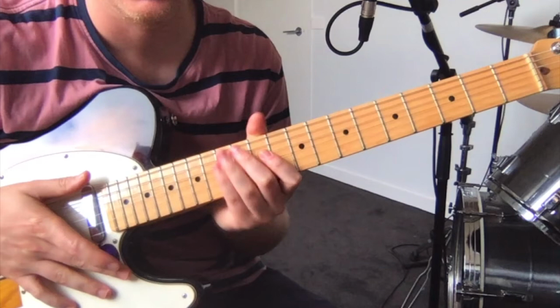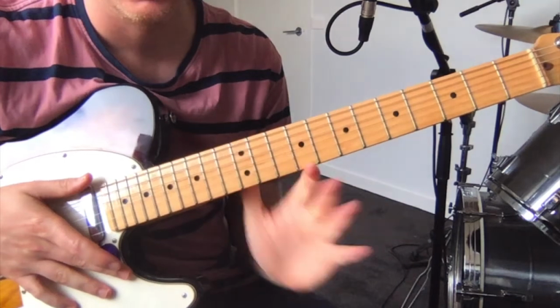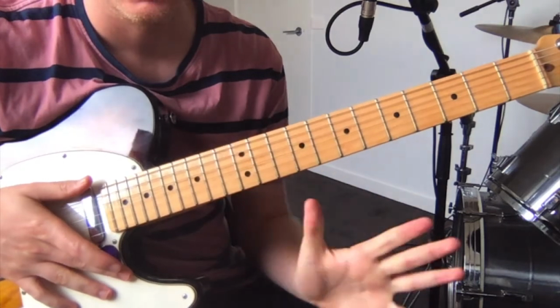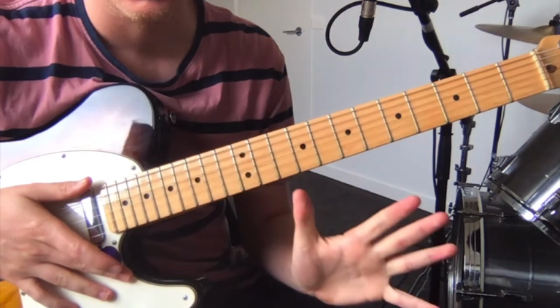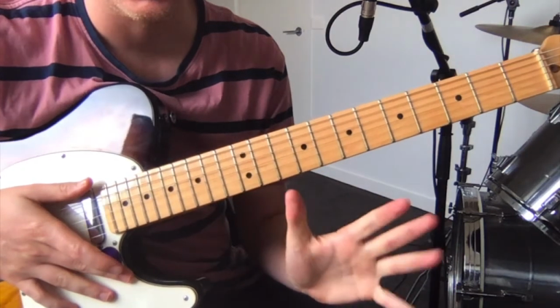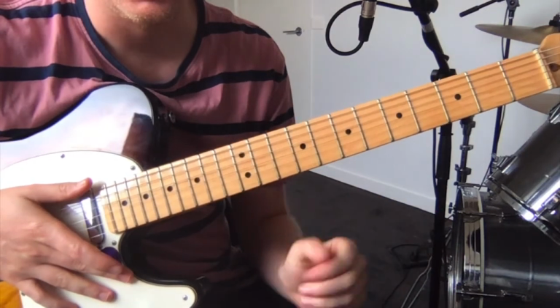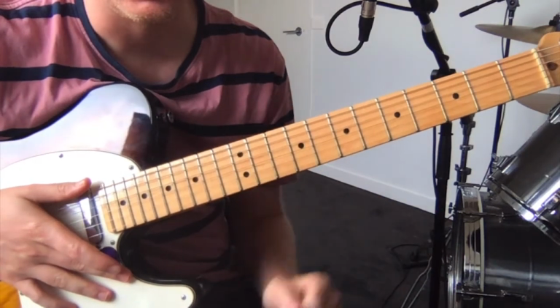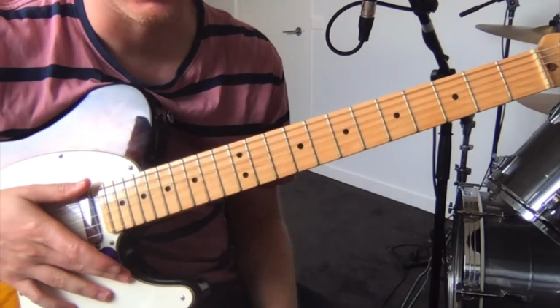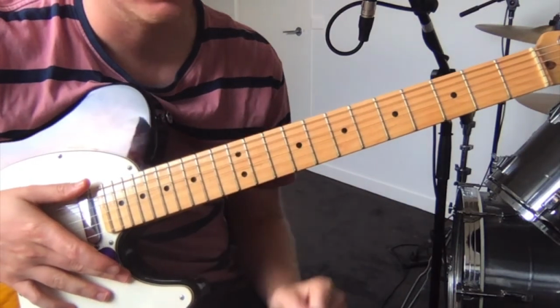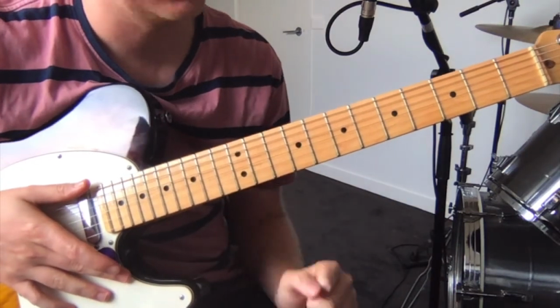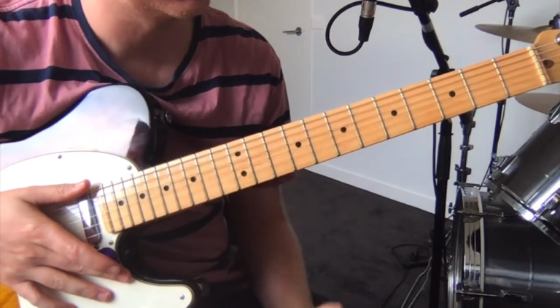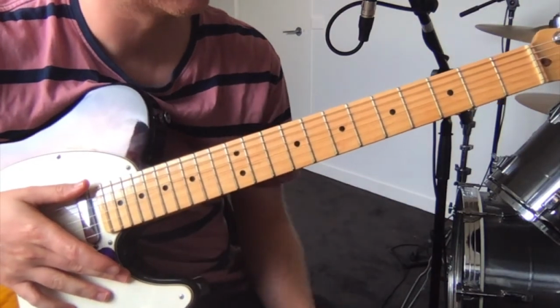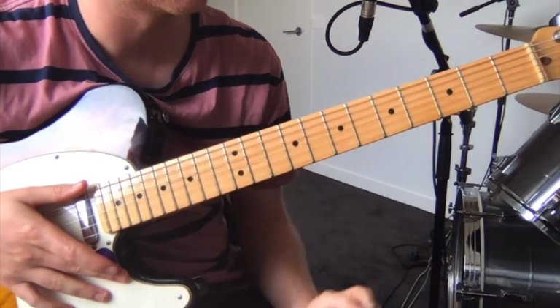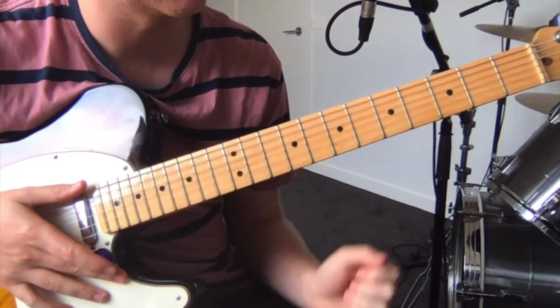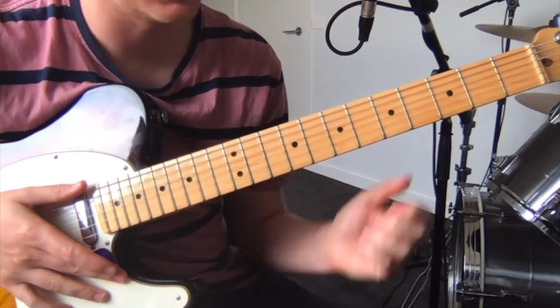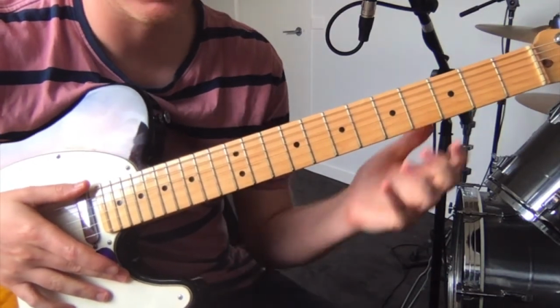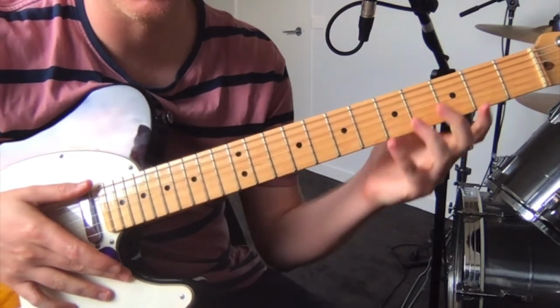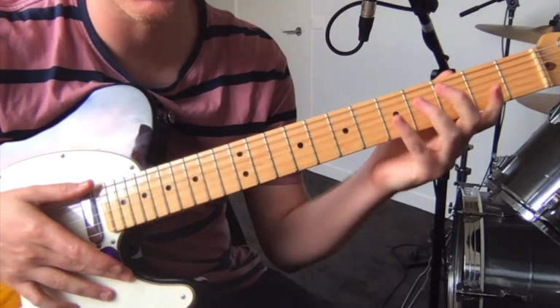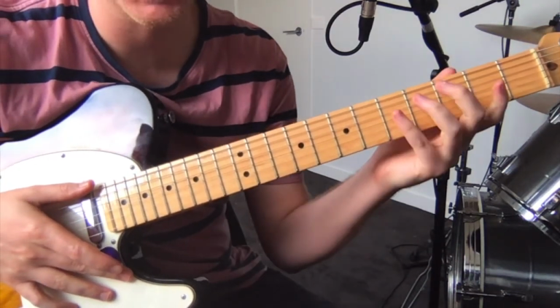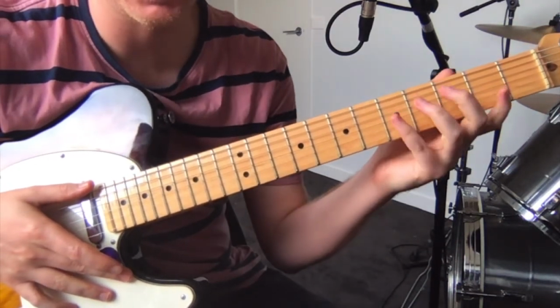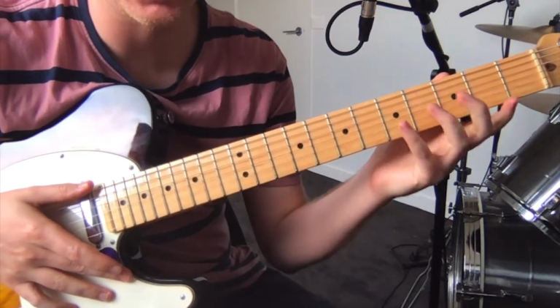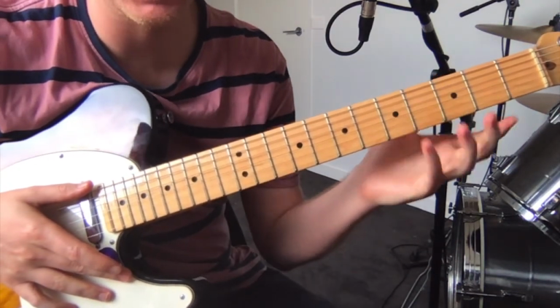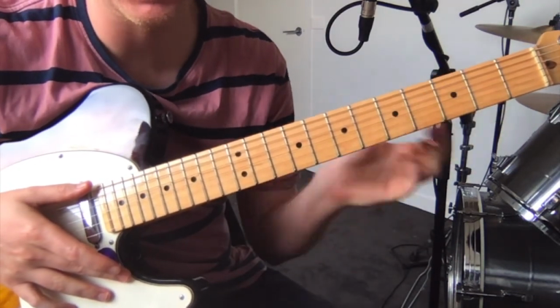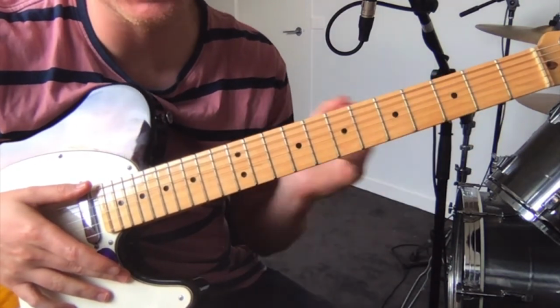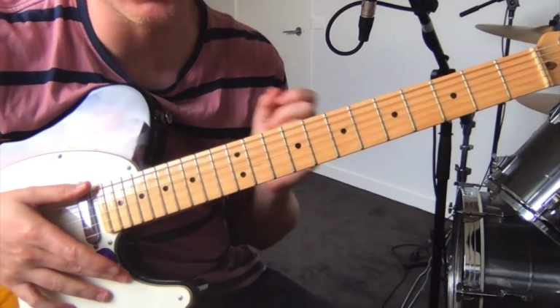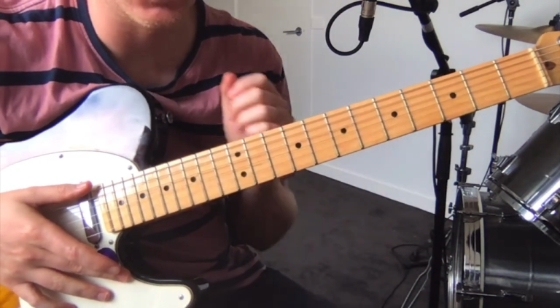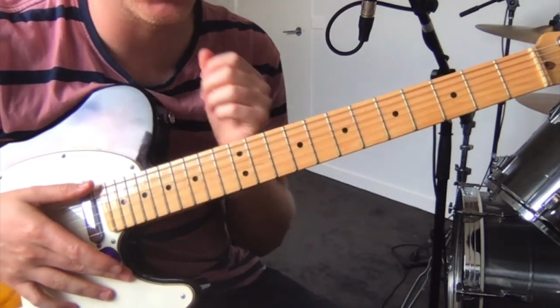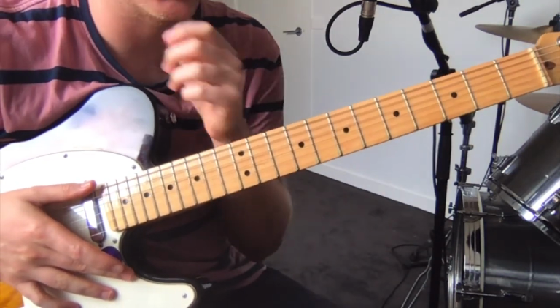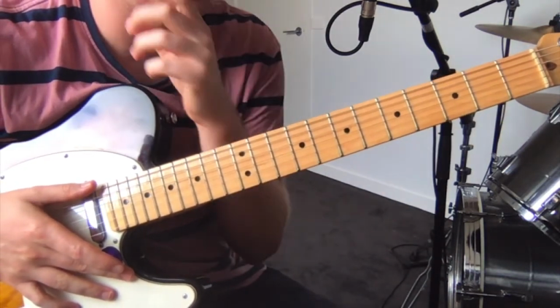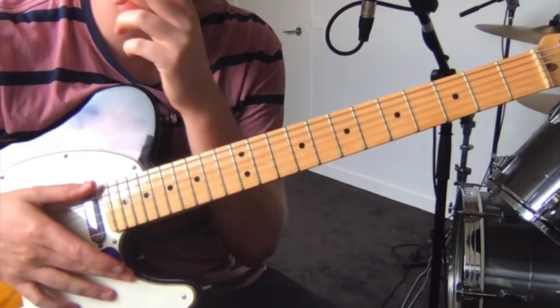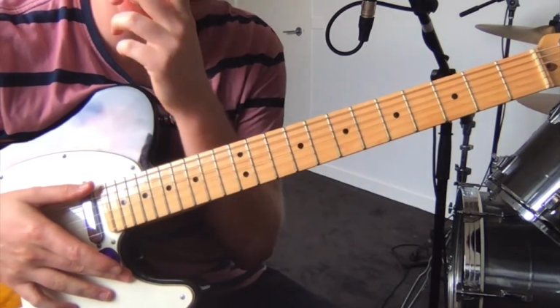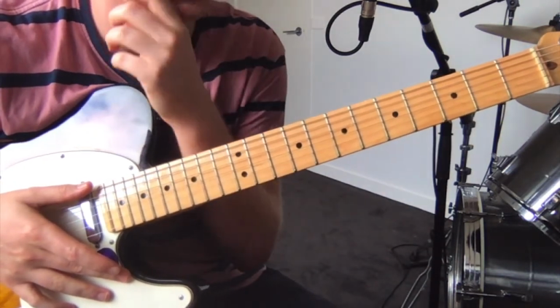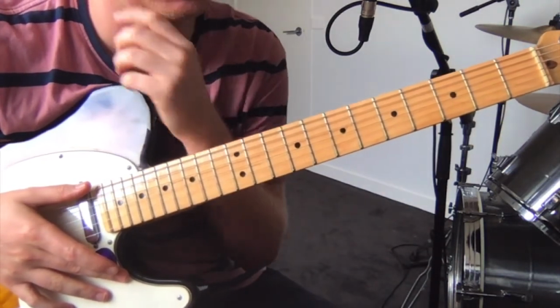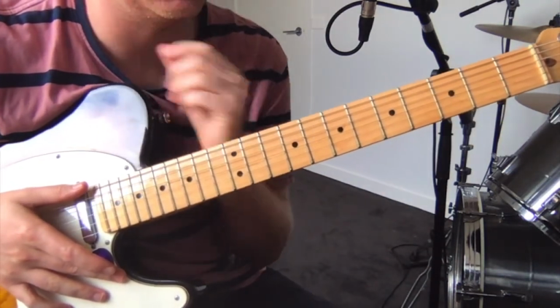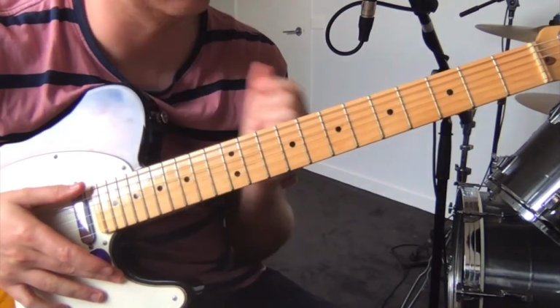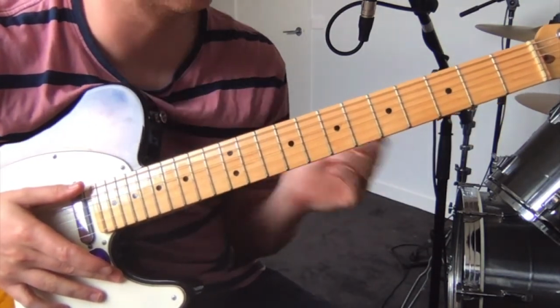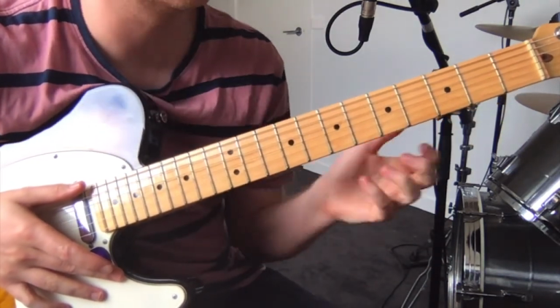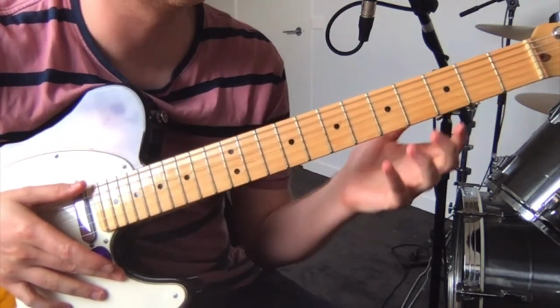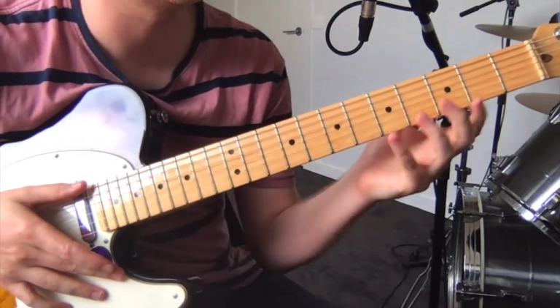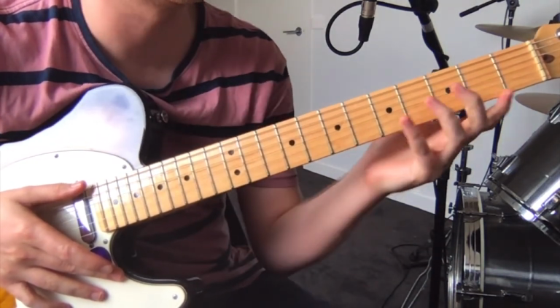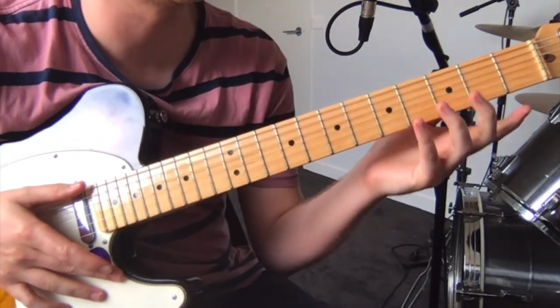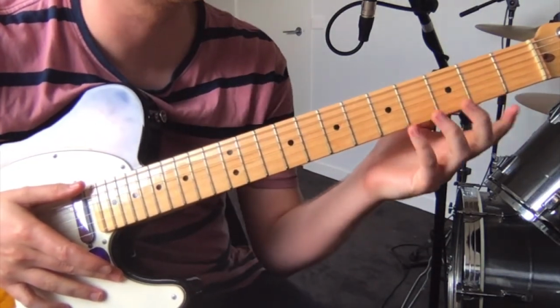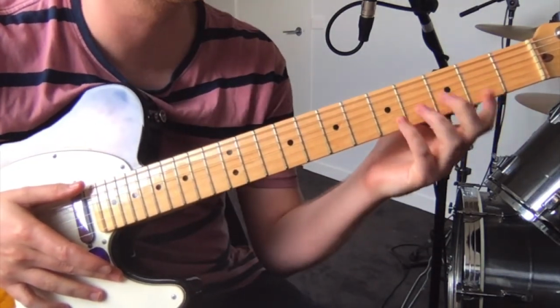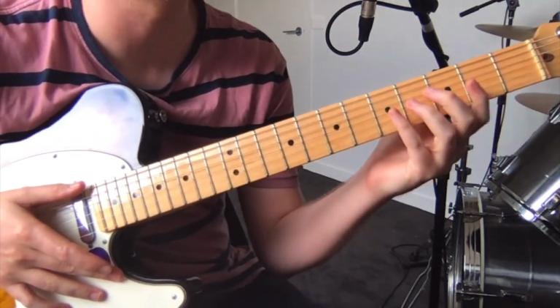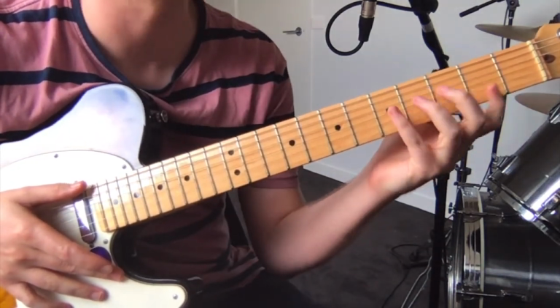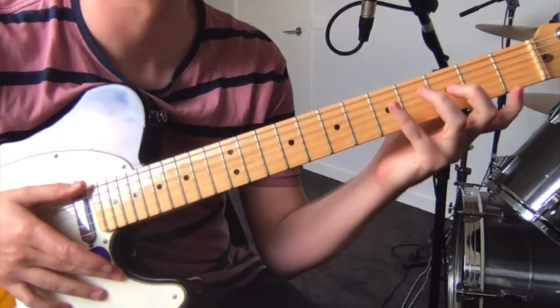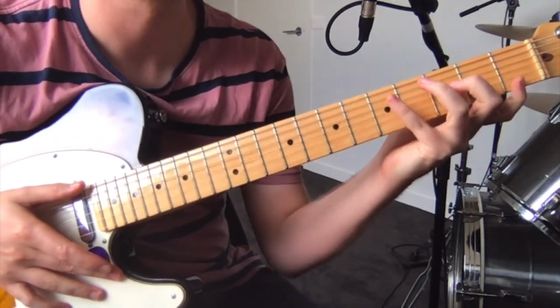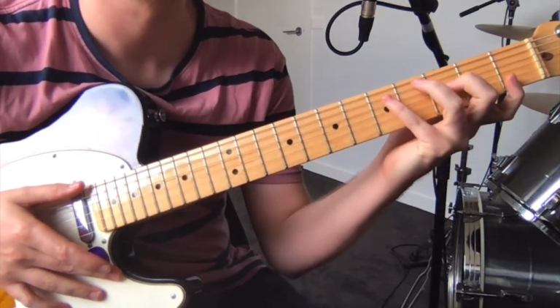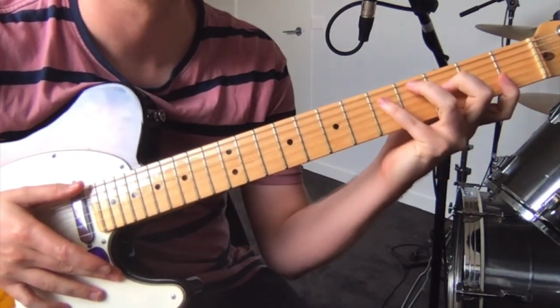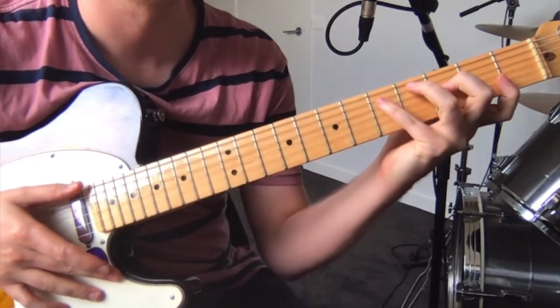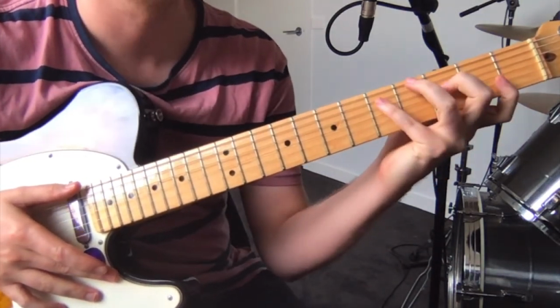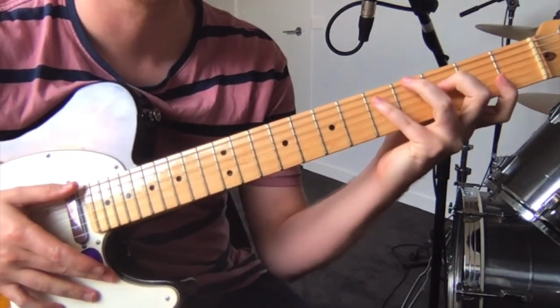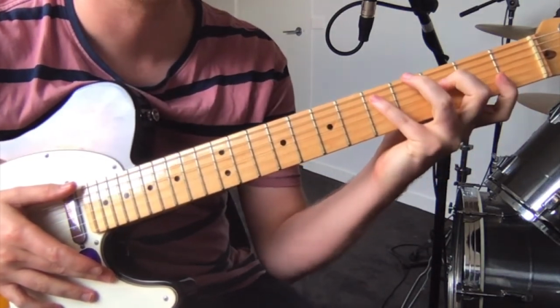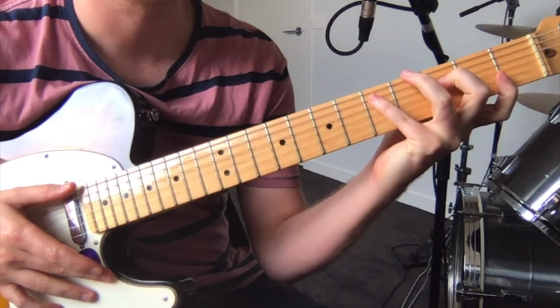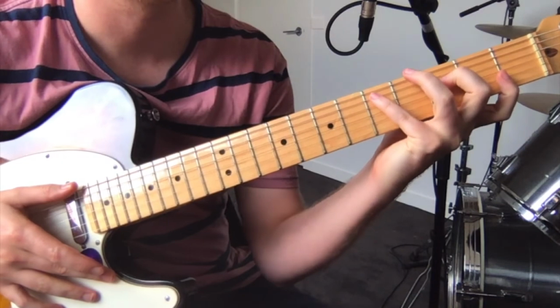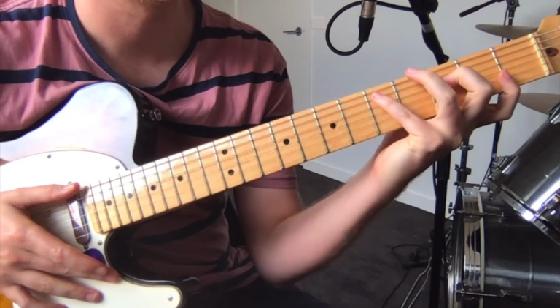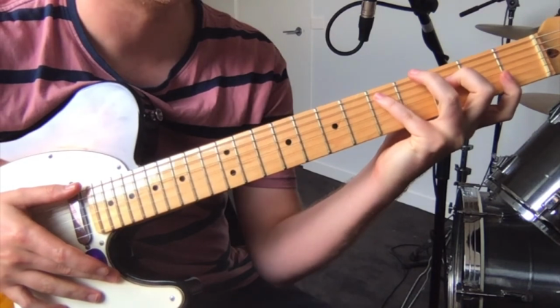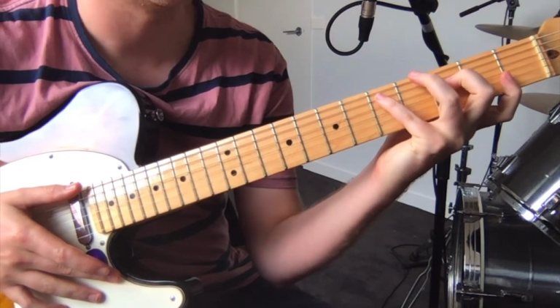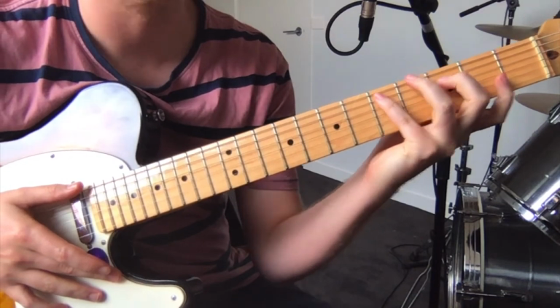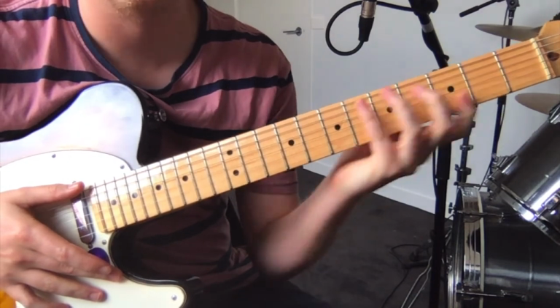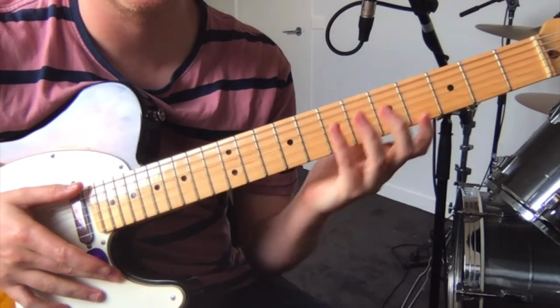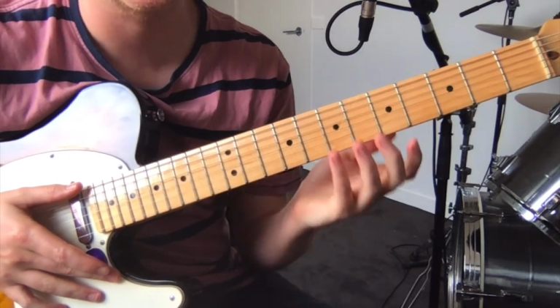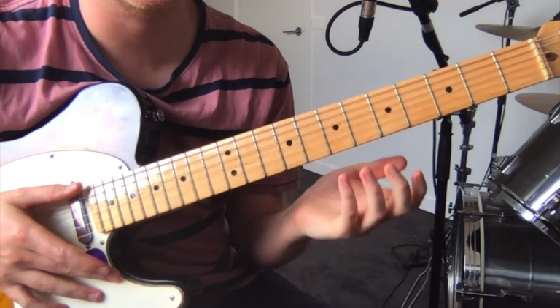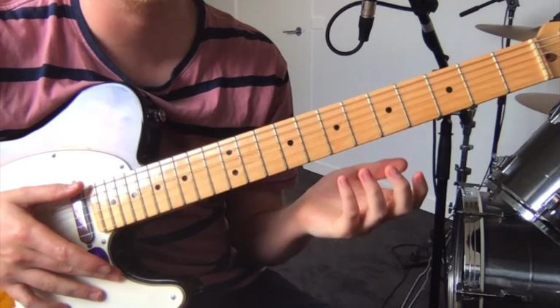Hey, this is Spirit Ditties of No Tone by Deerhoof off the Runners 4. First section.